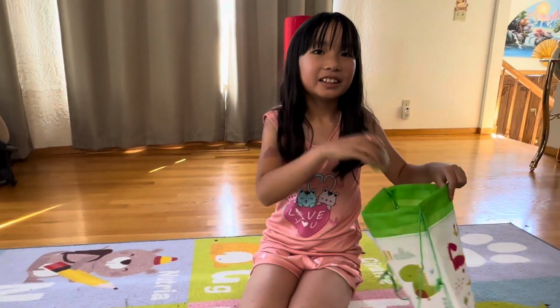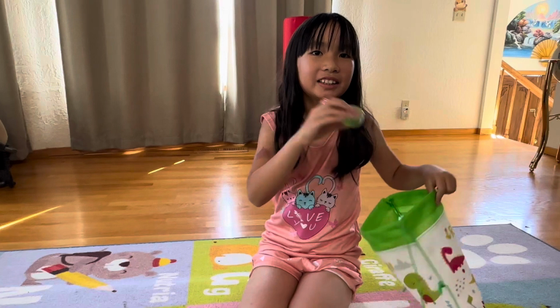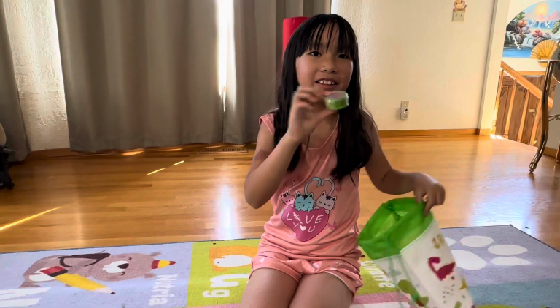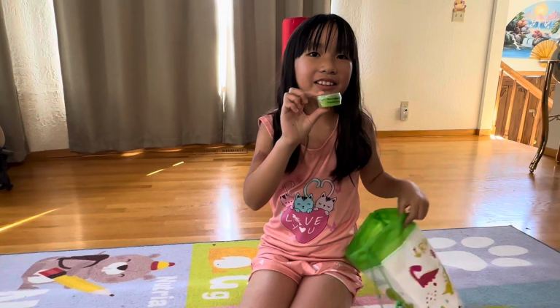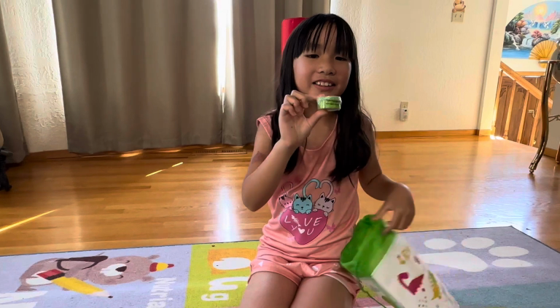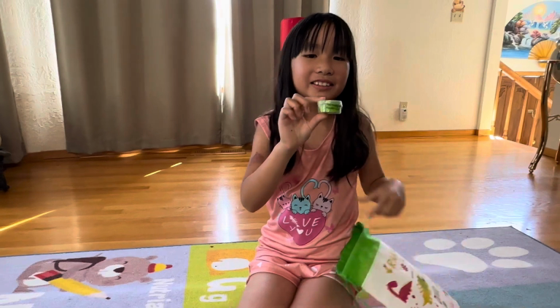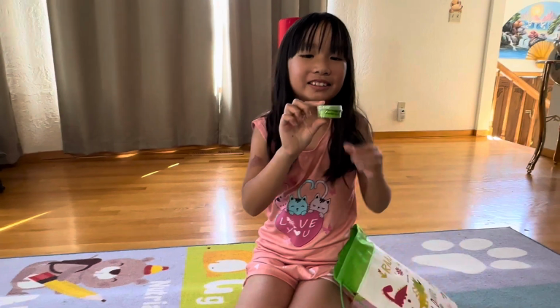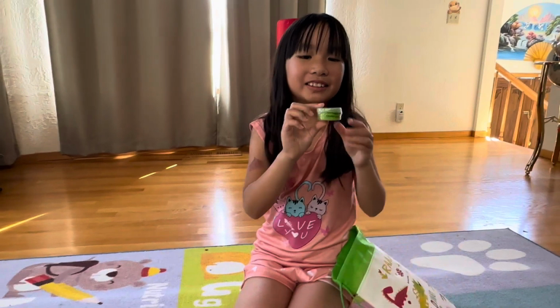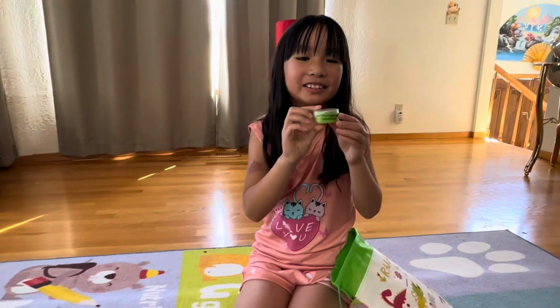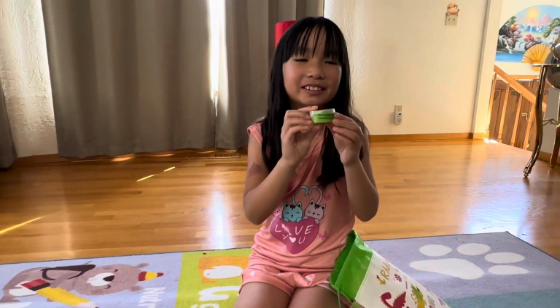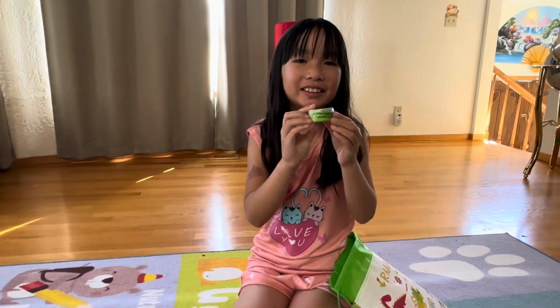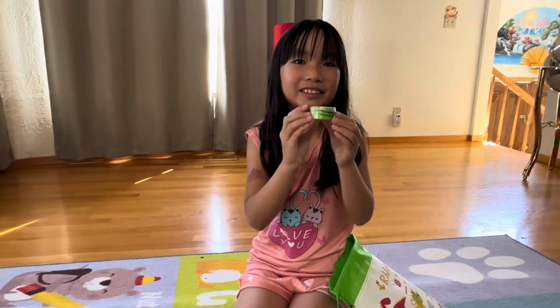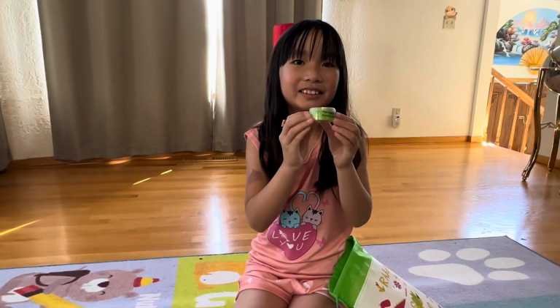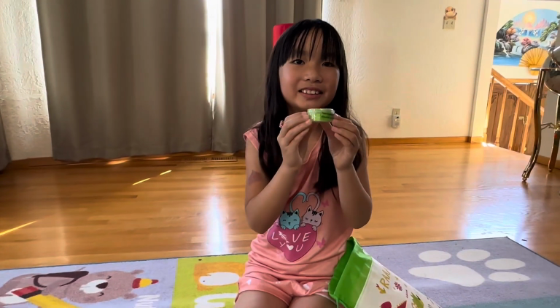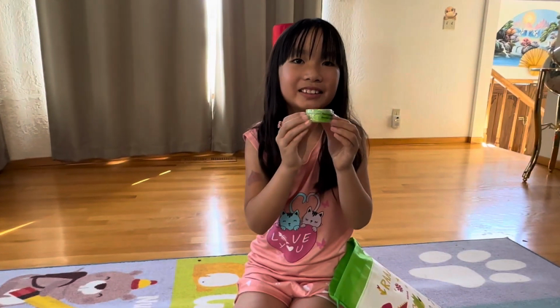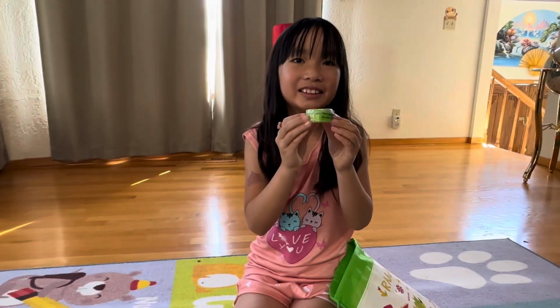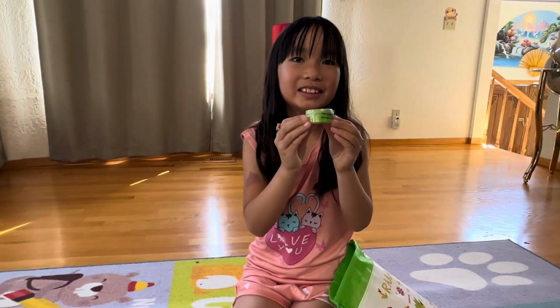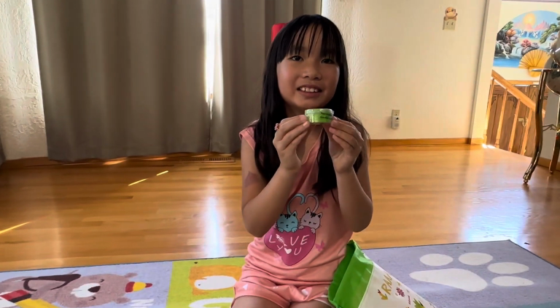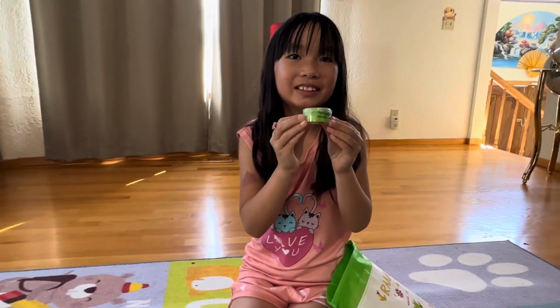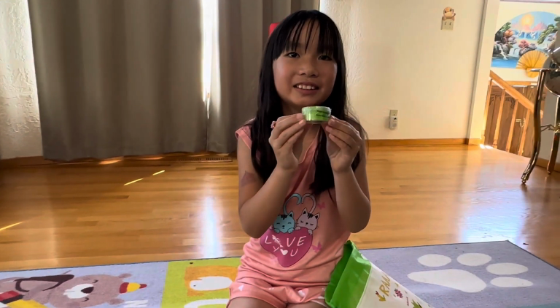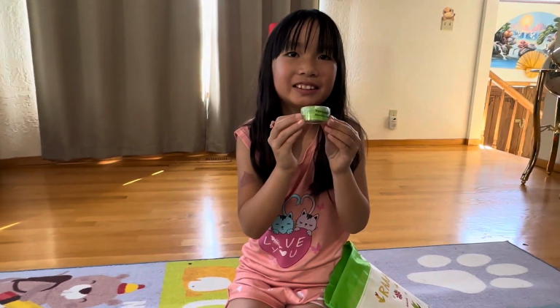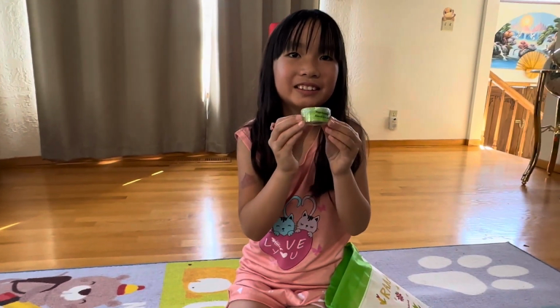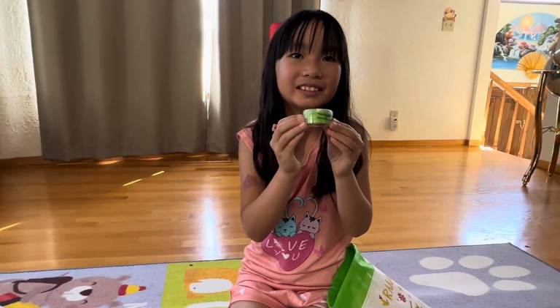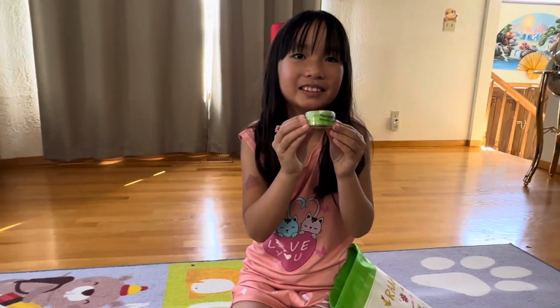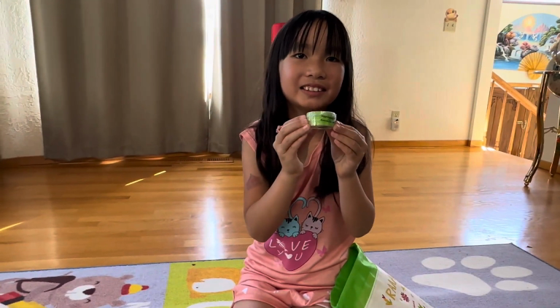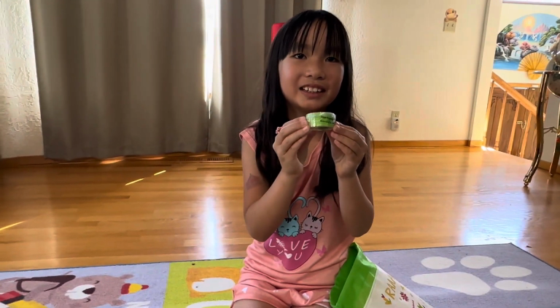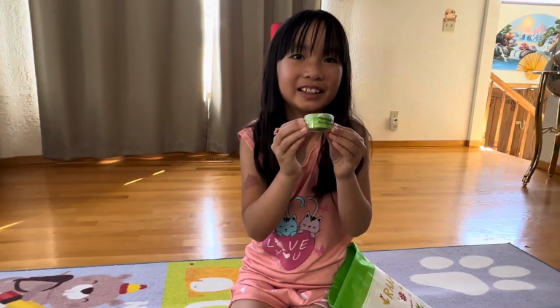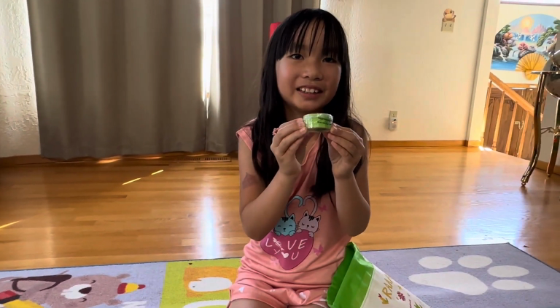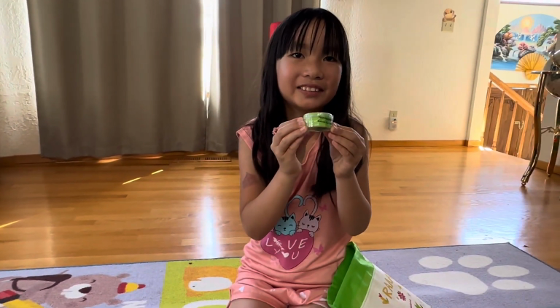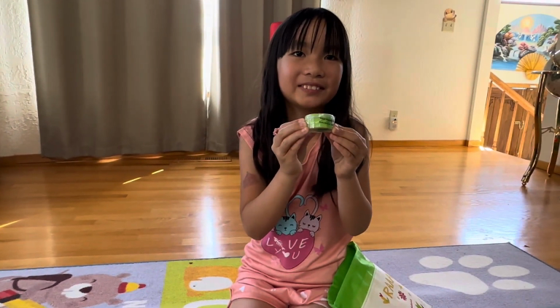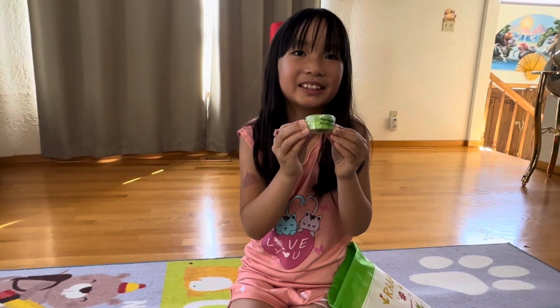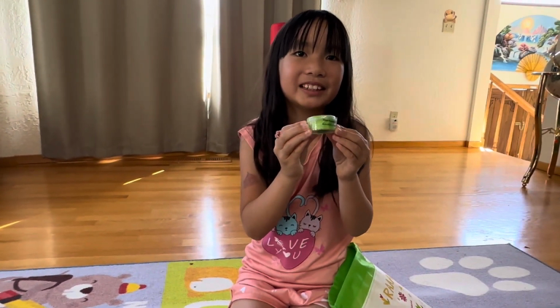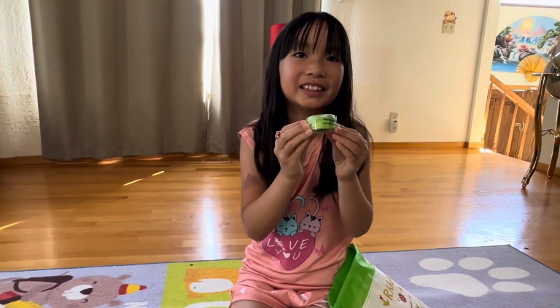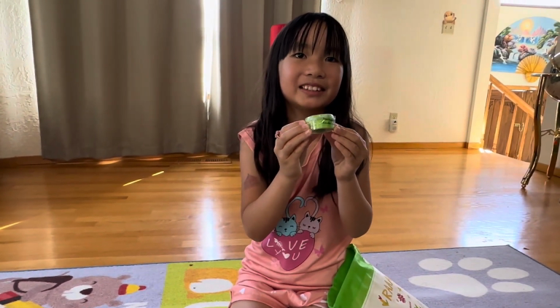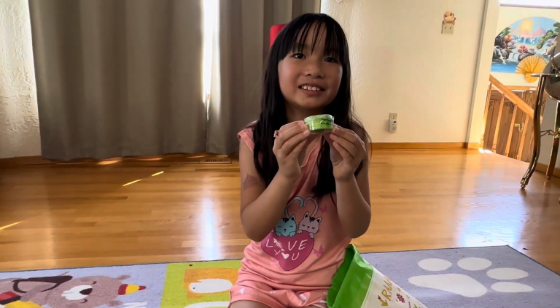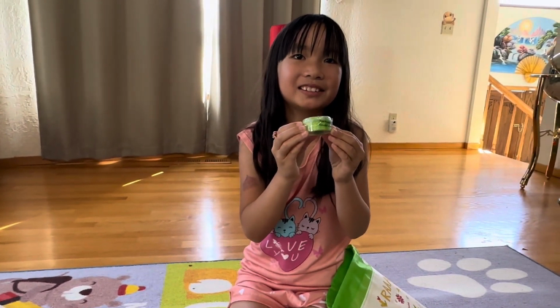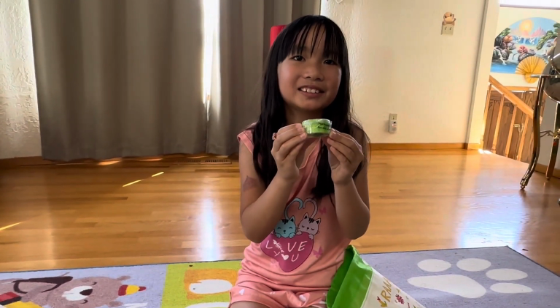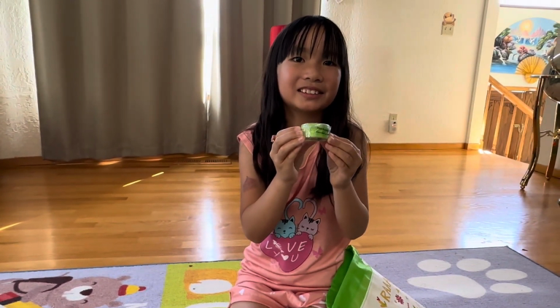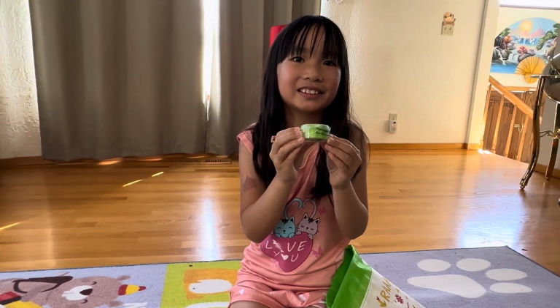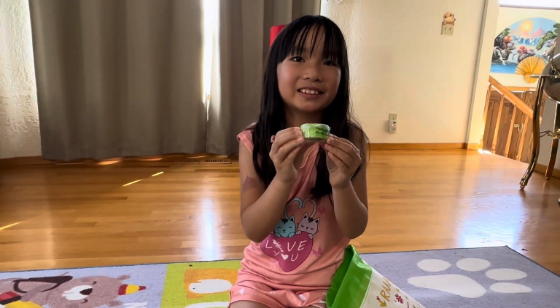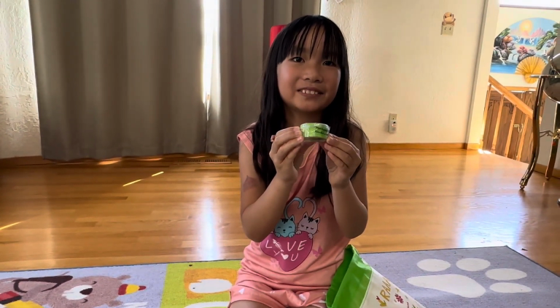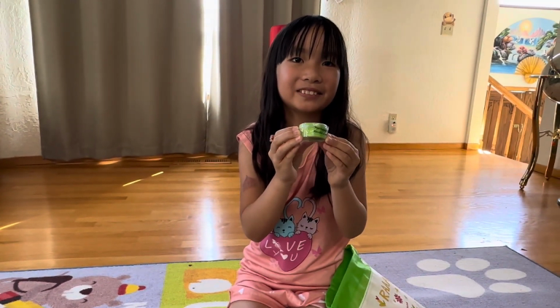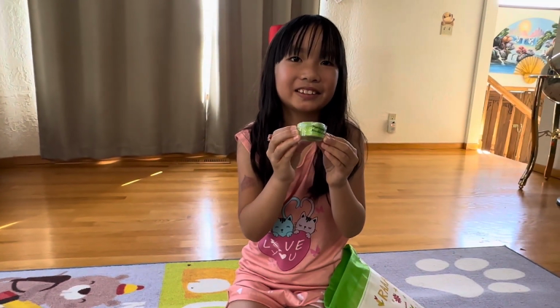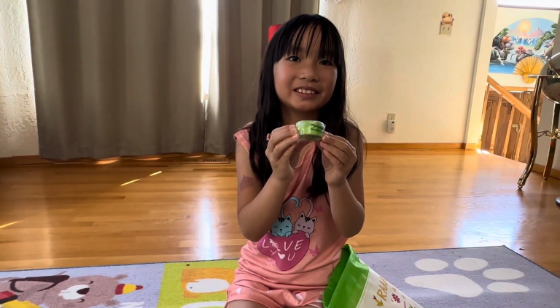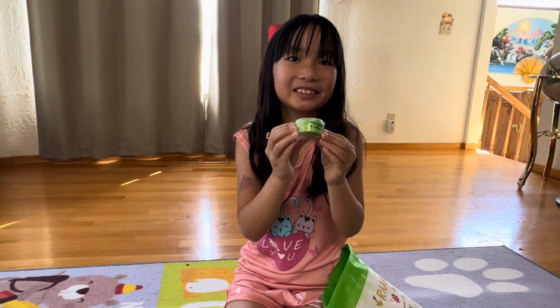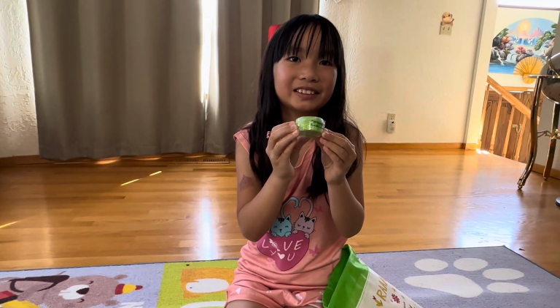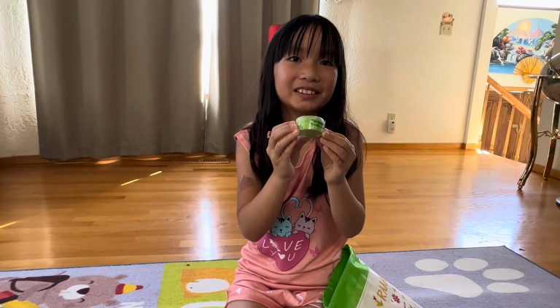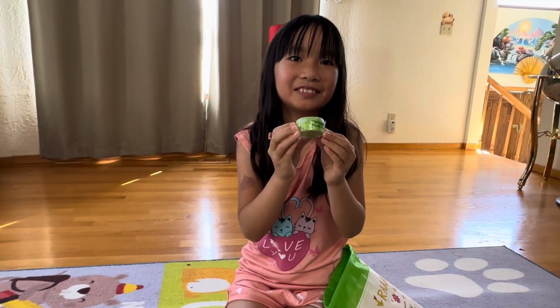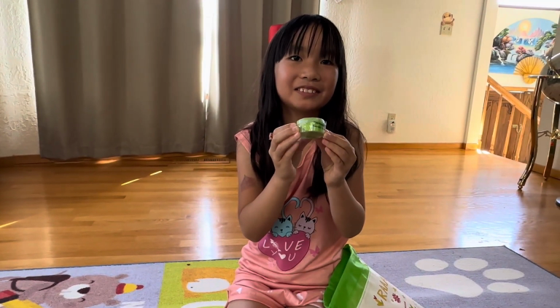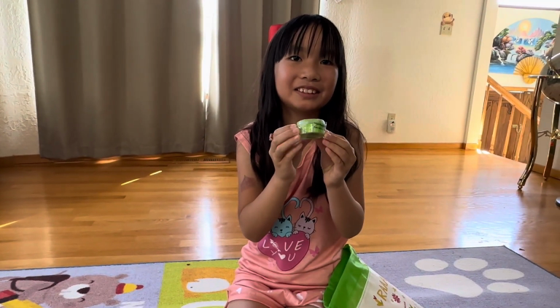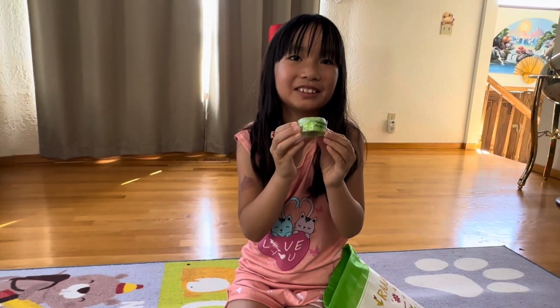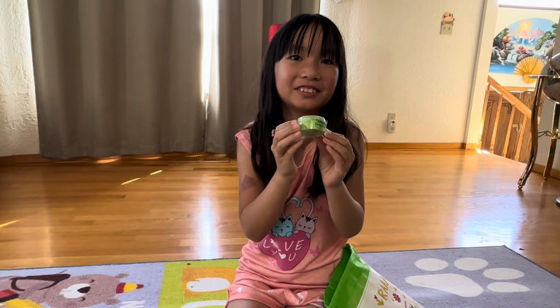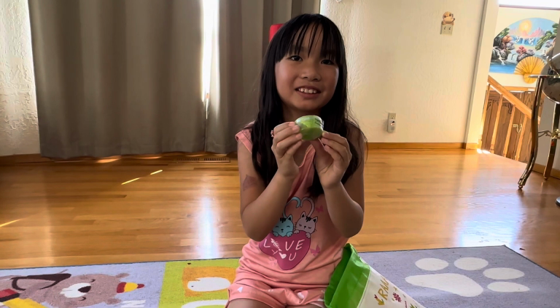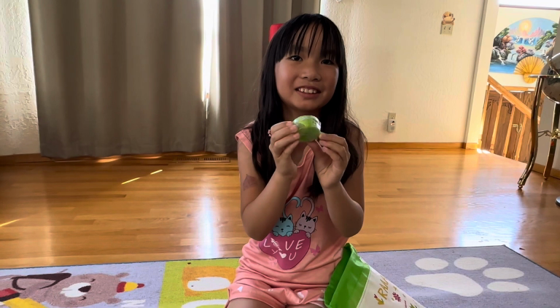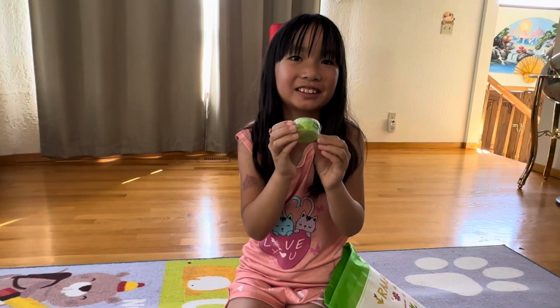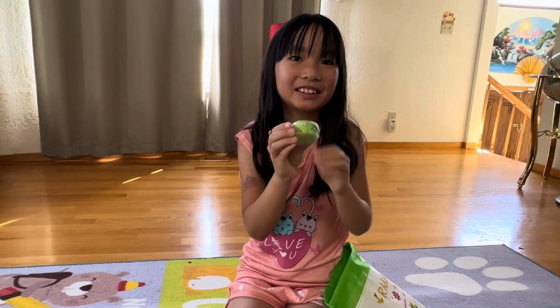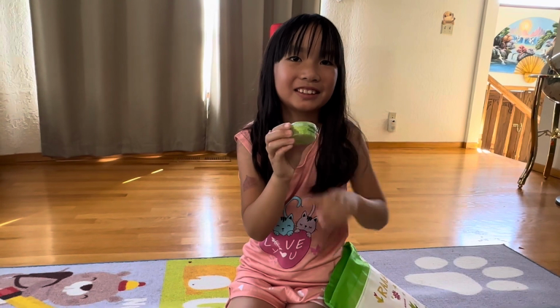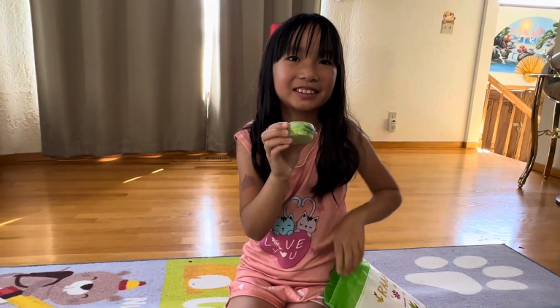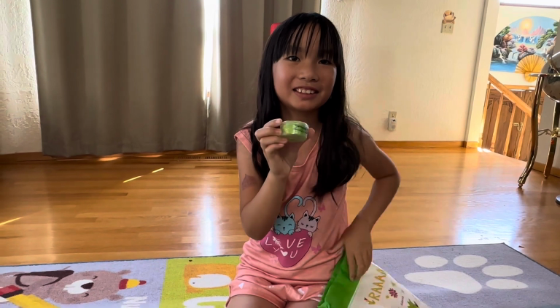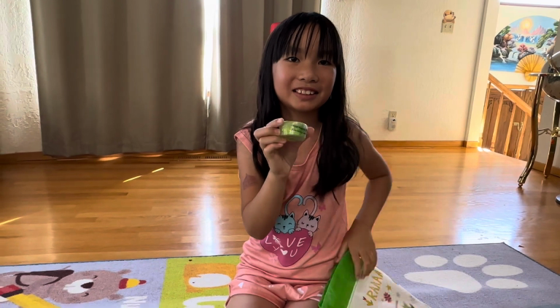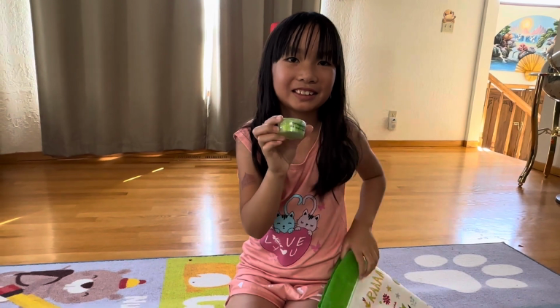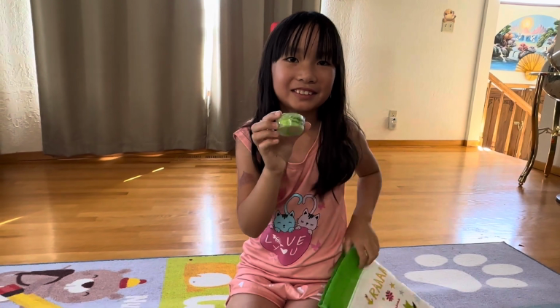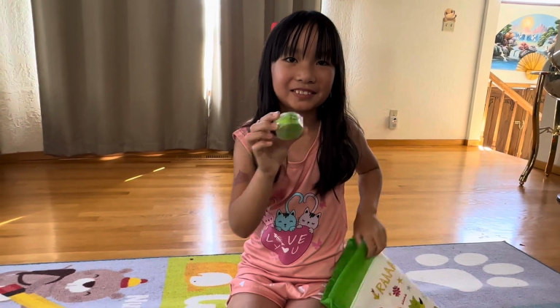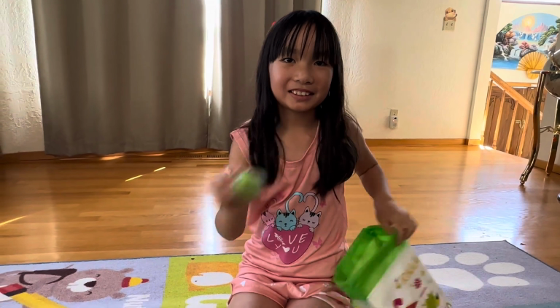This is a scented slime, and your slime can be different colors than this one.